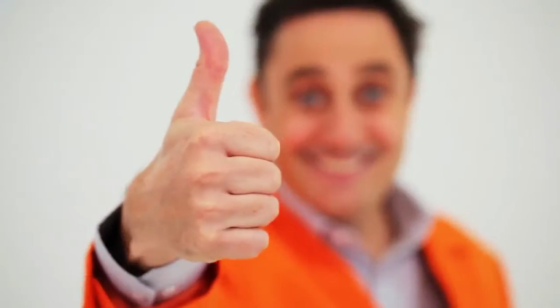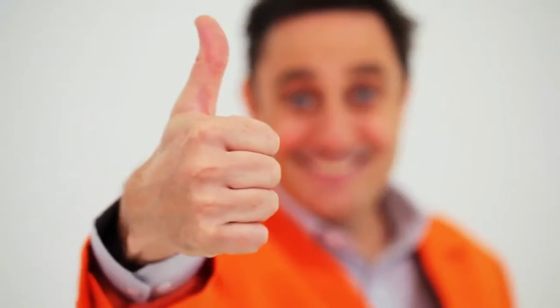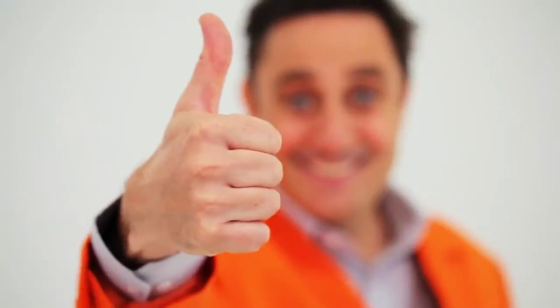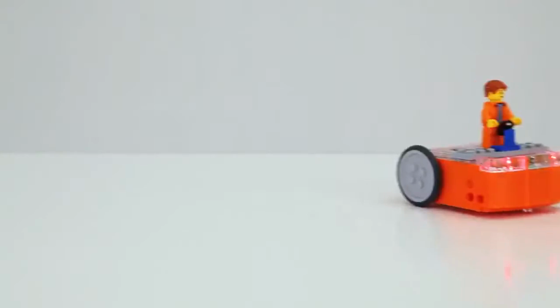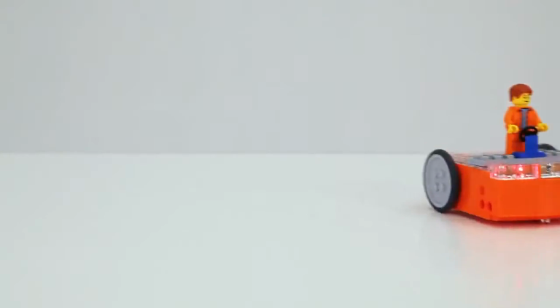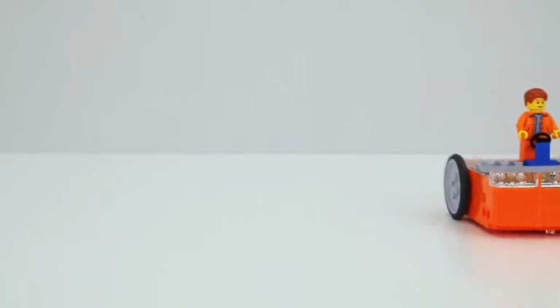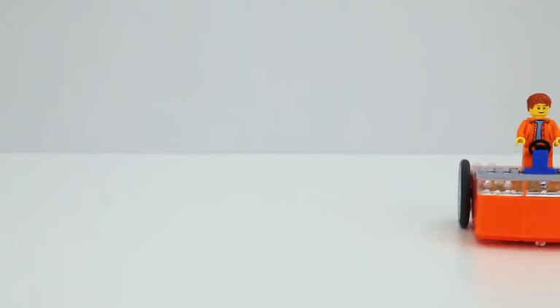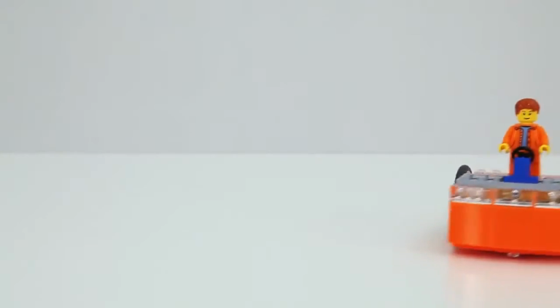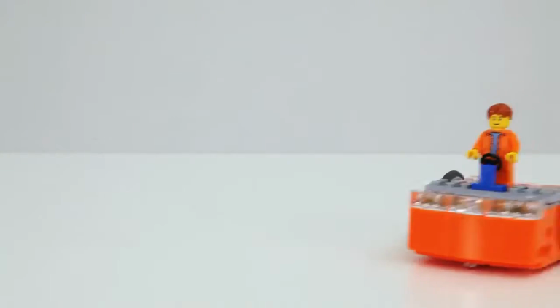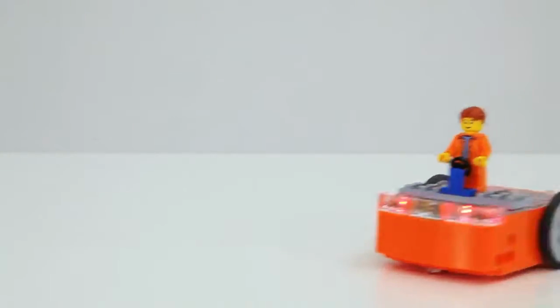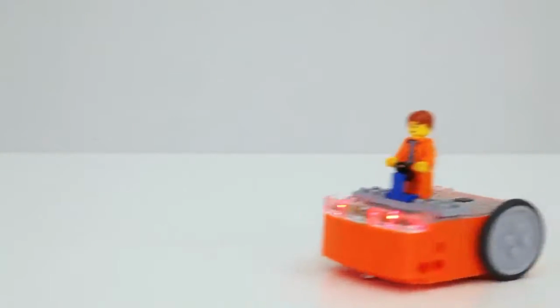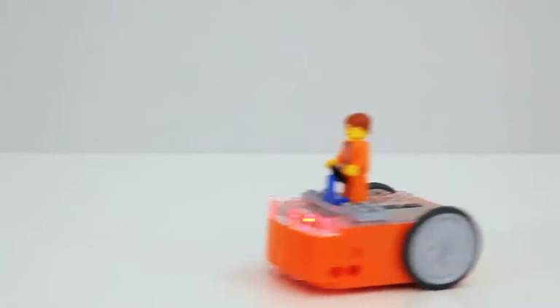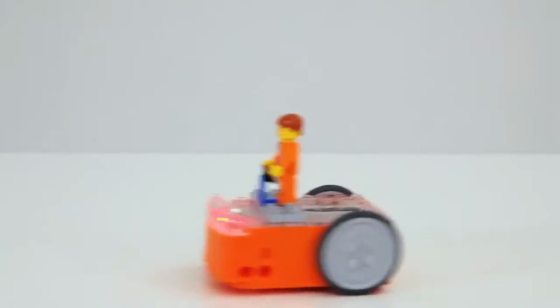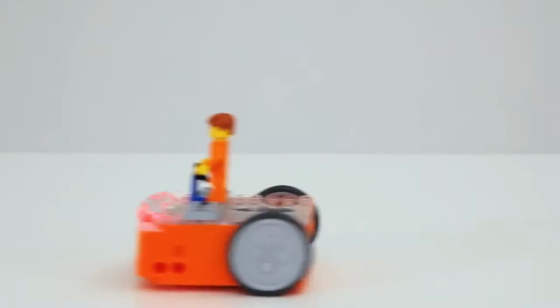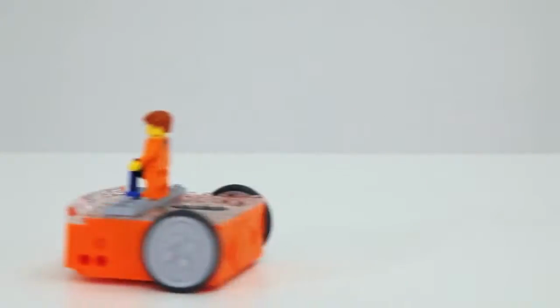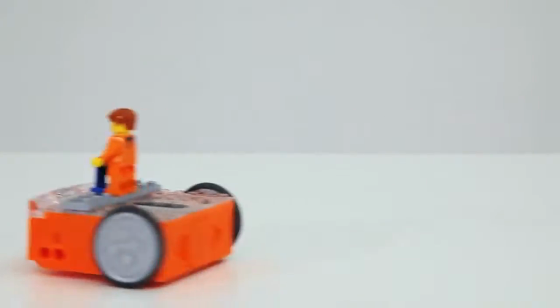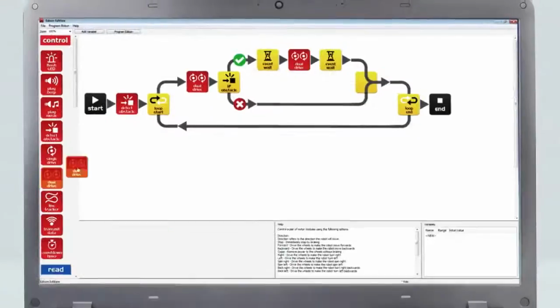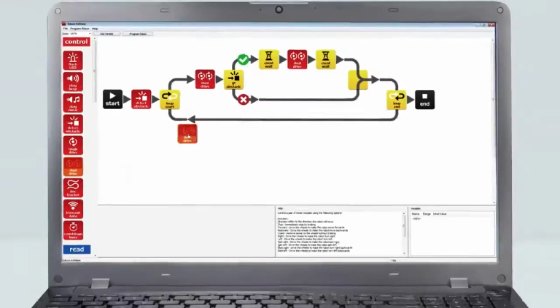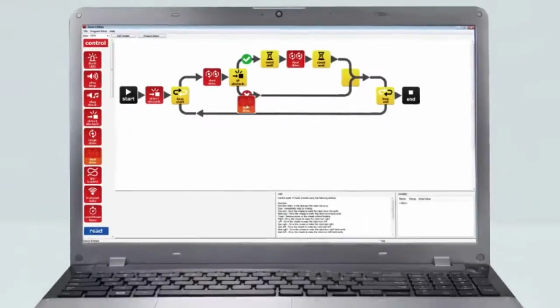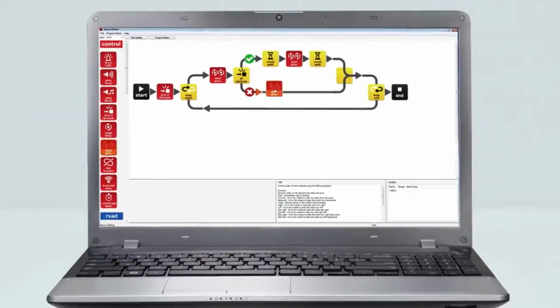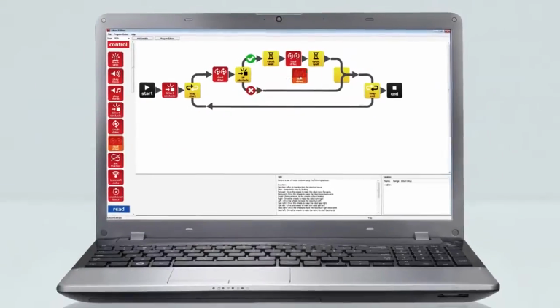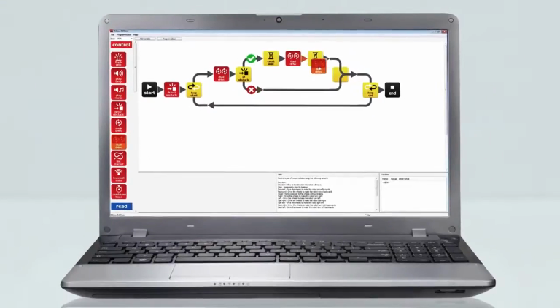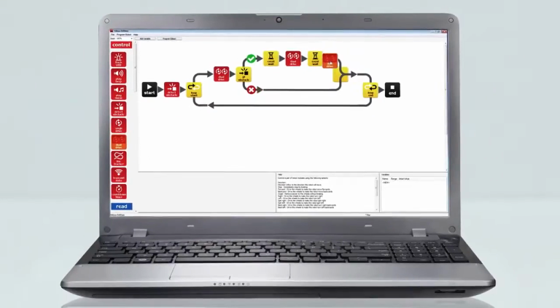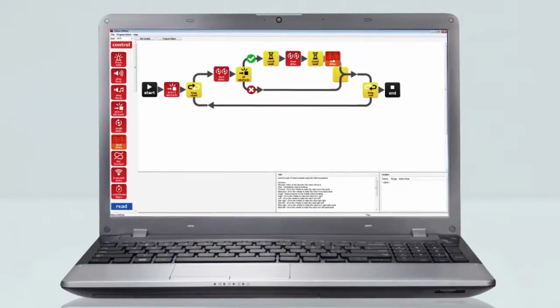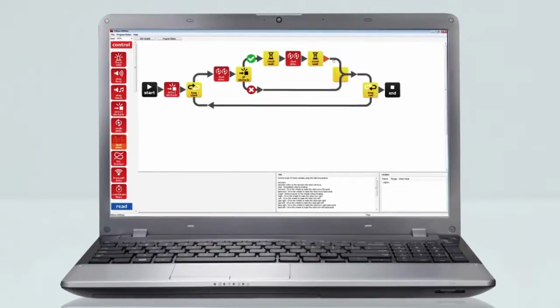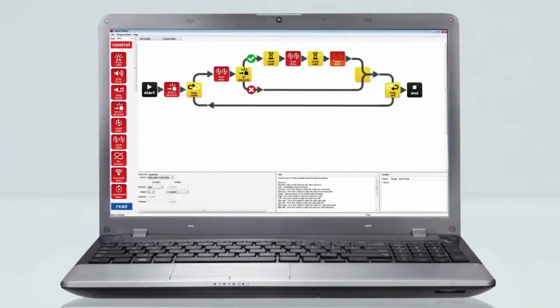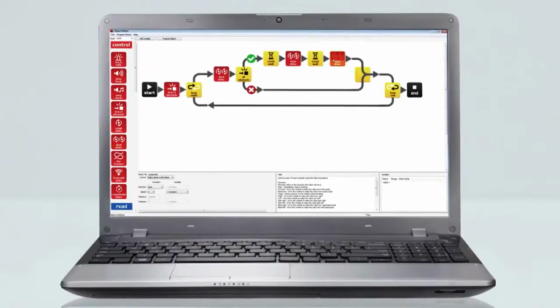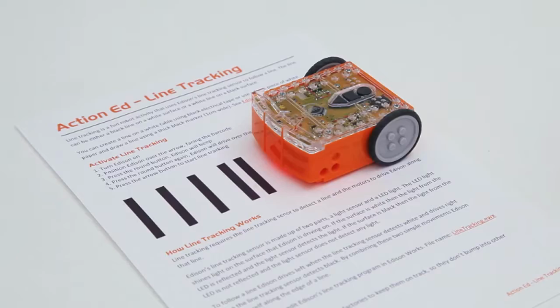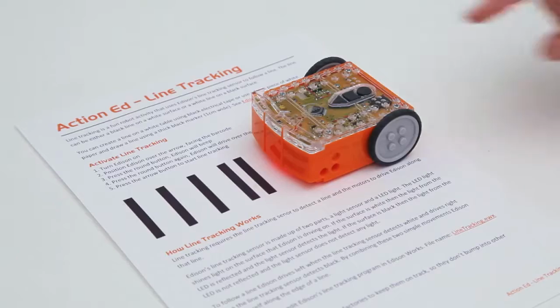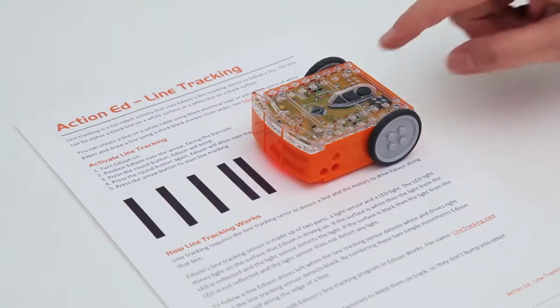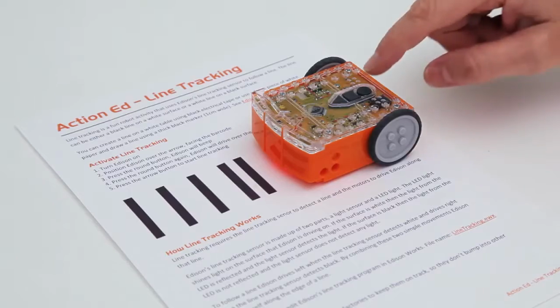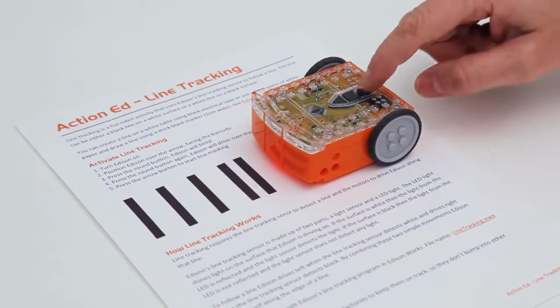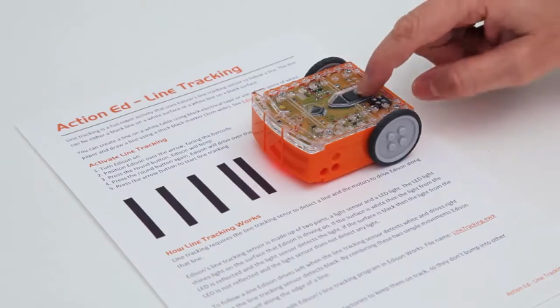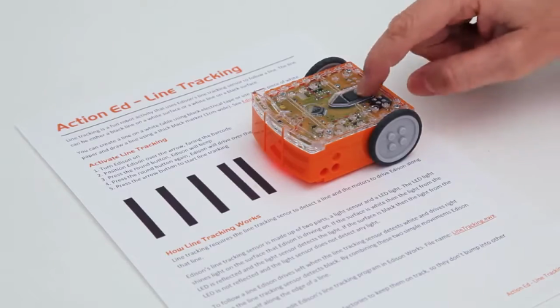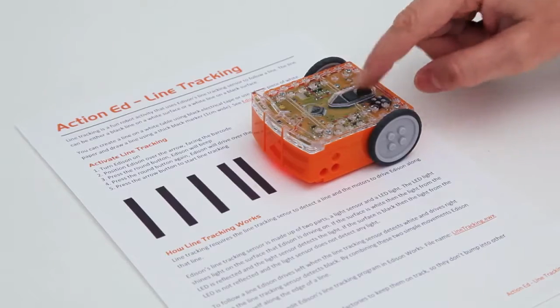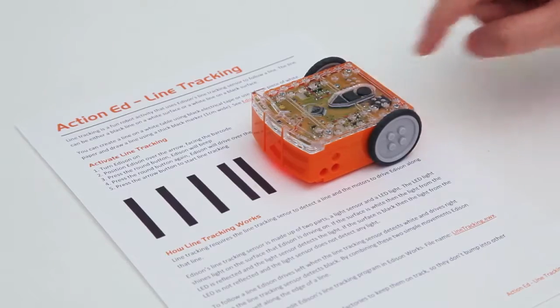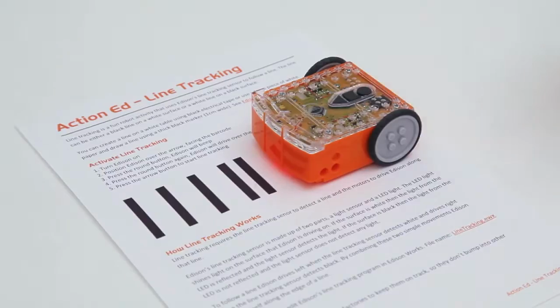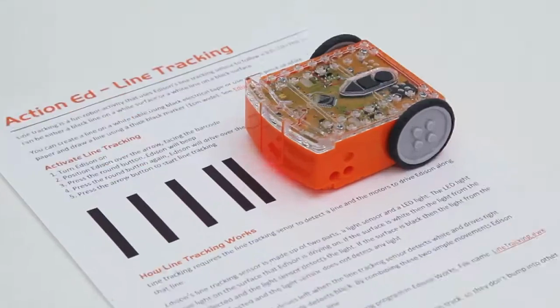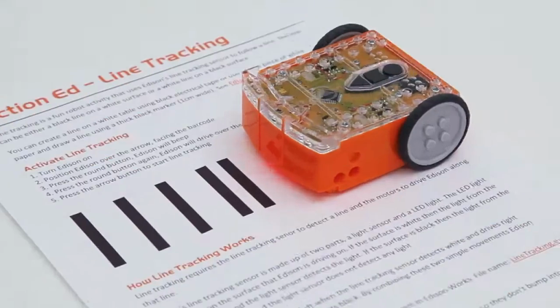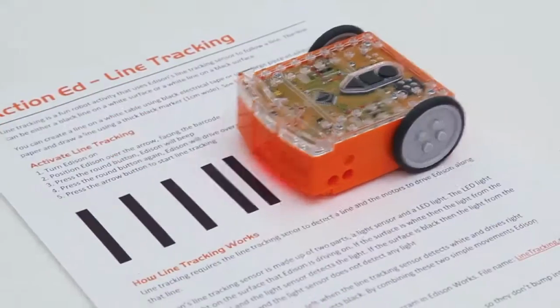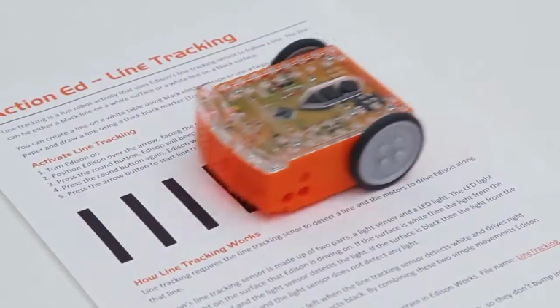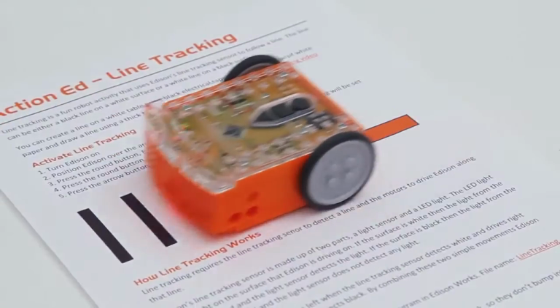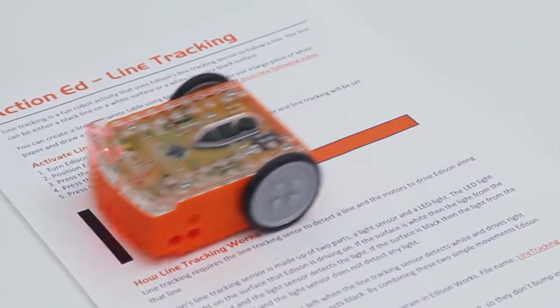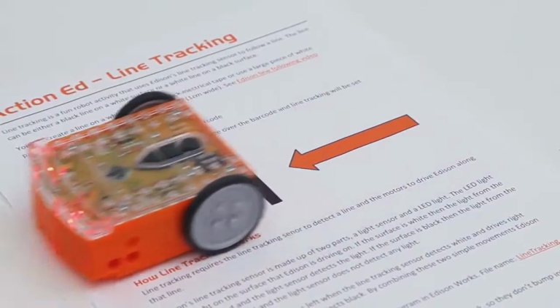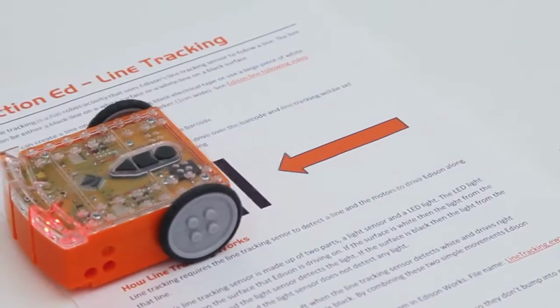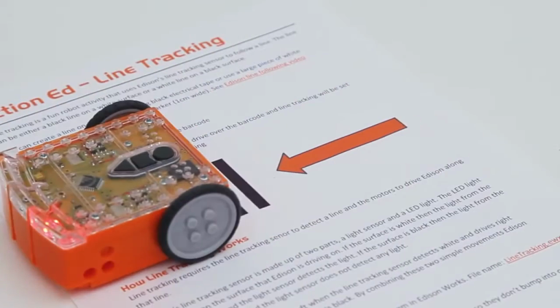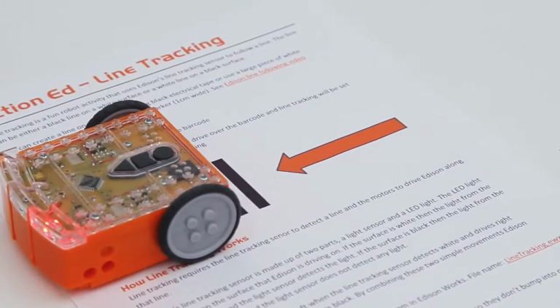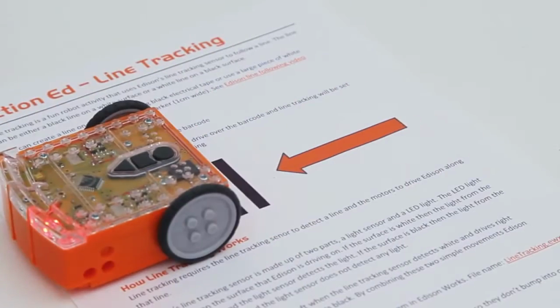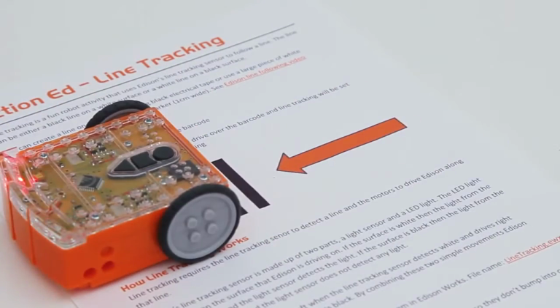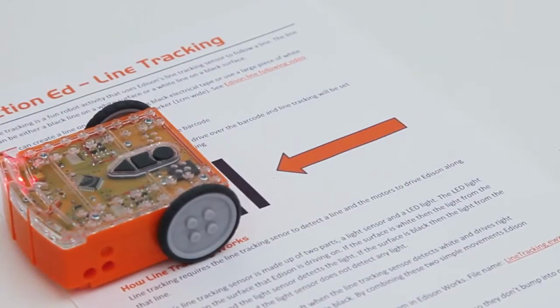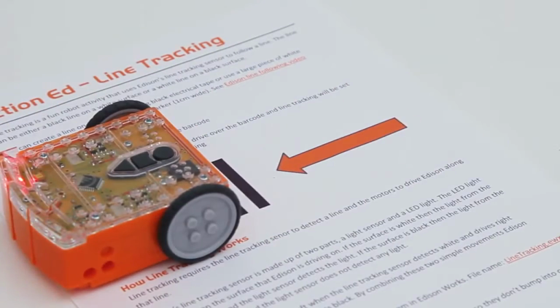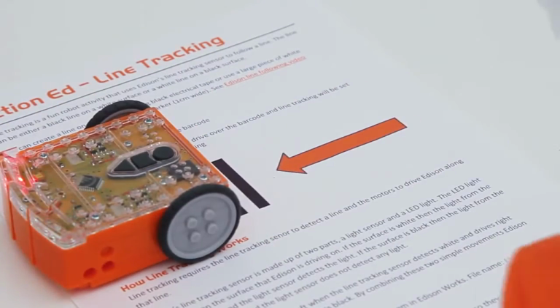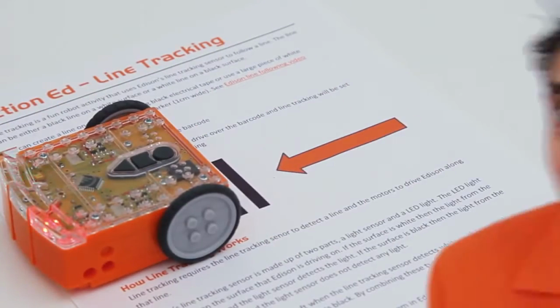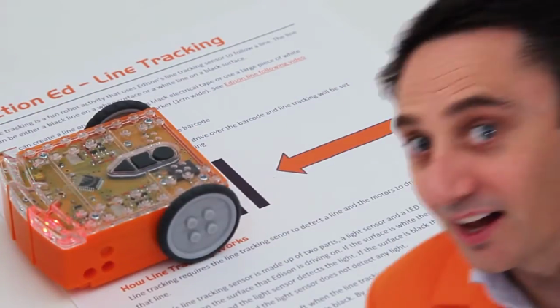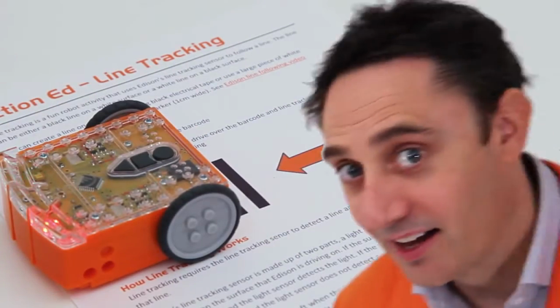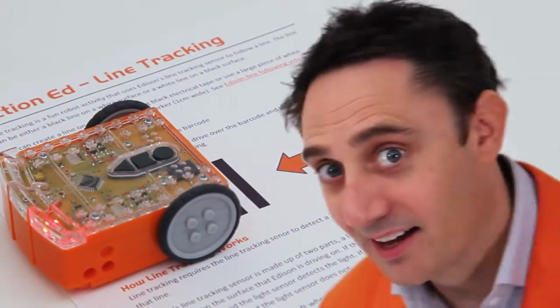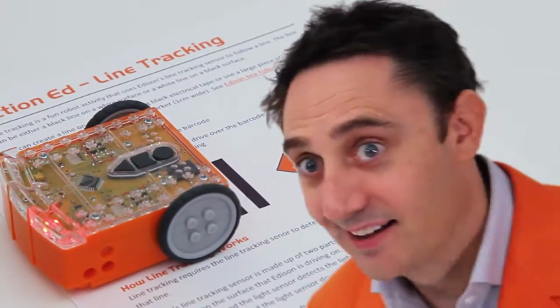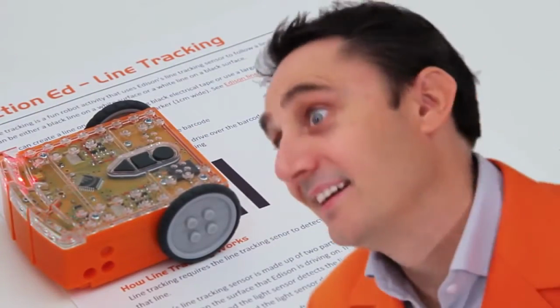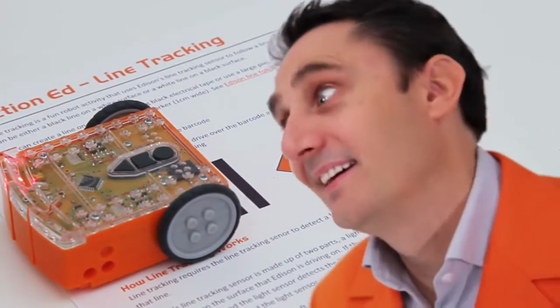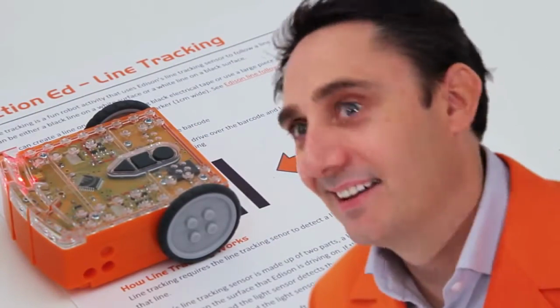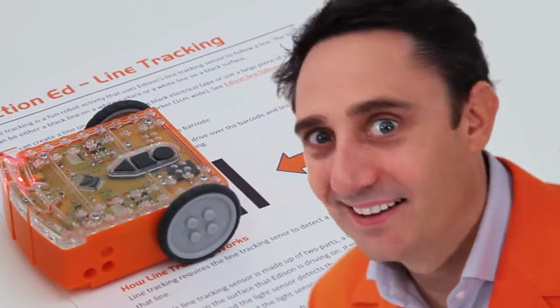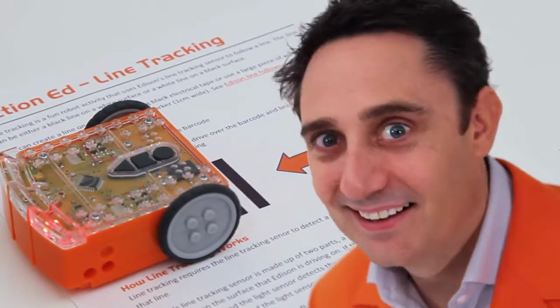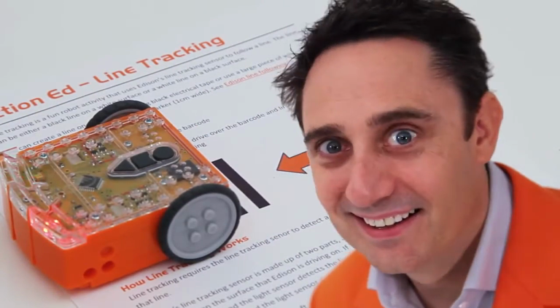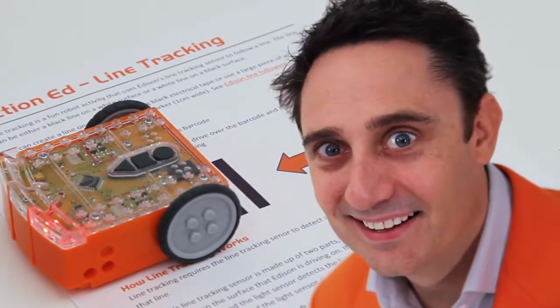Edison is Lego compatible, easy to program, and comes with many preloaded features that are activated by driving over barcodes.